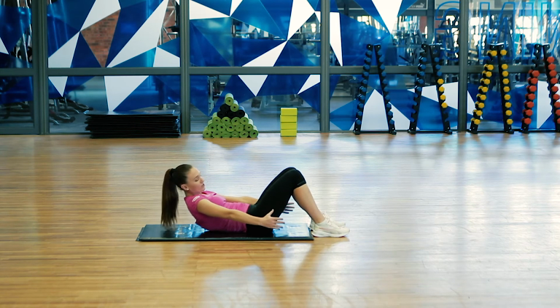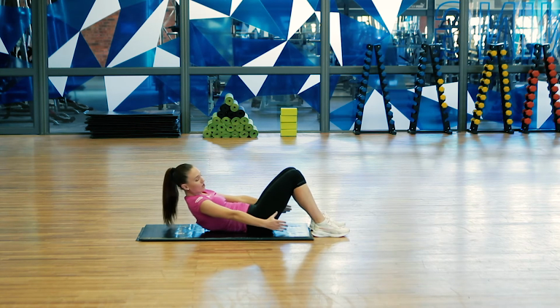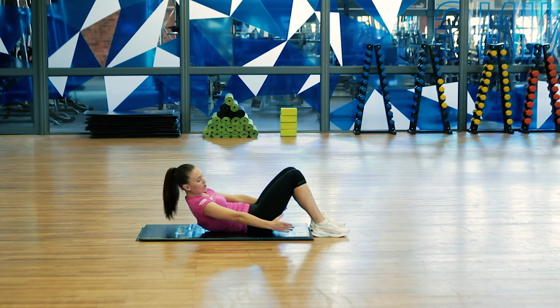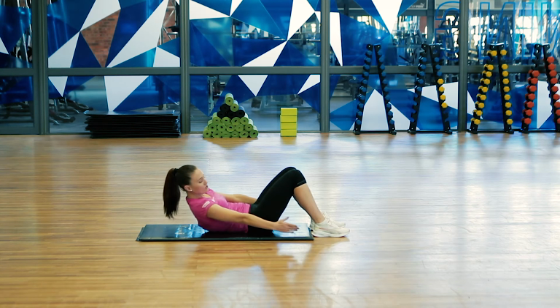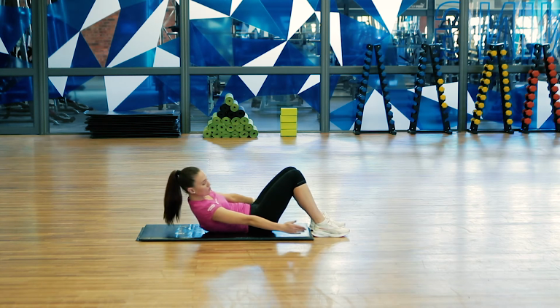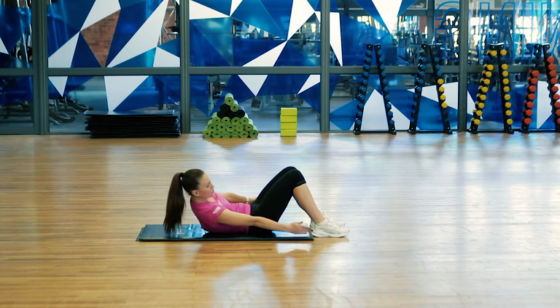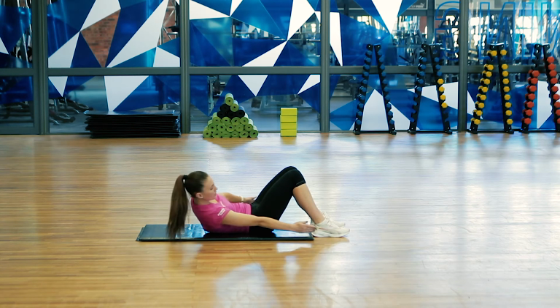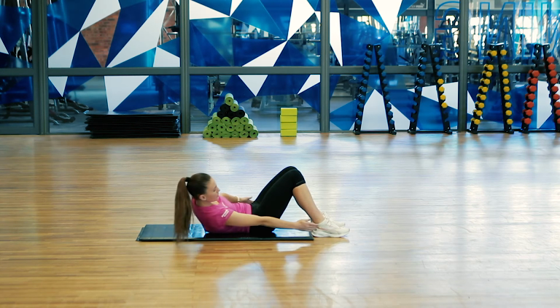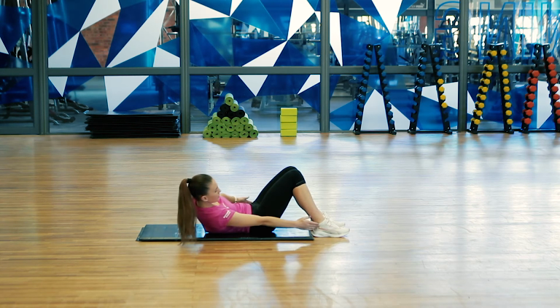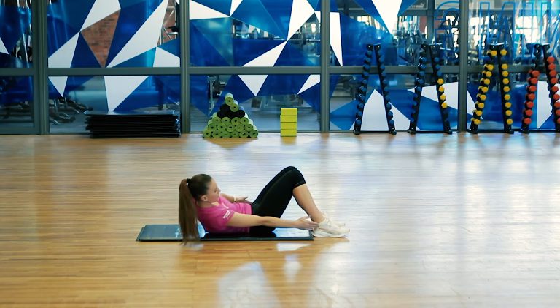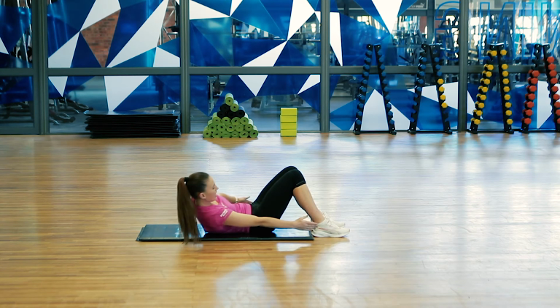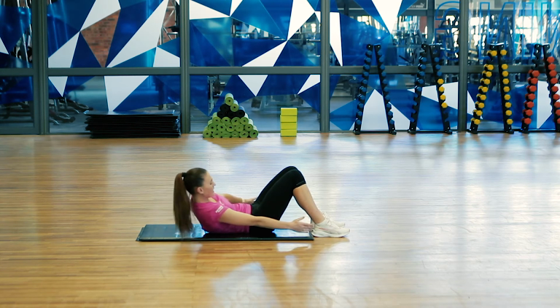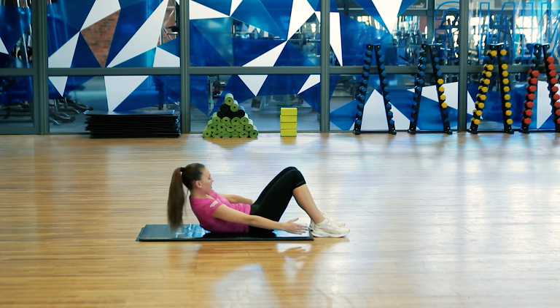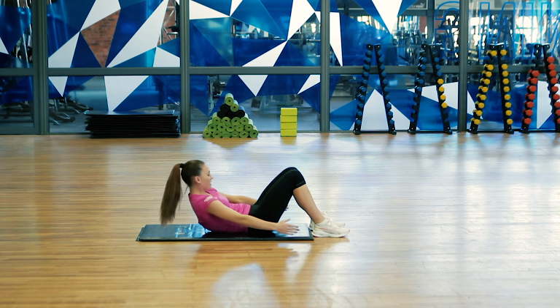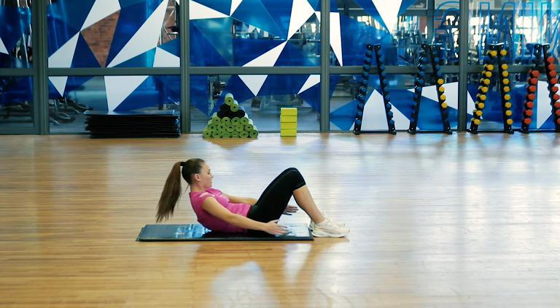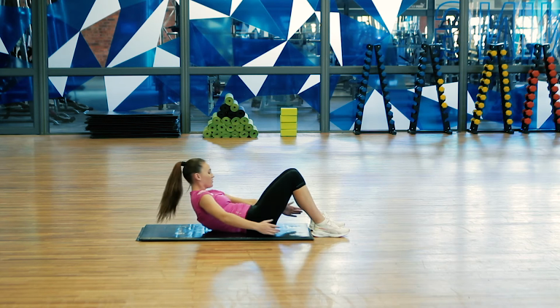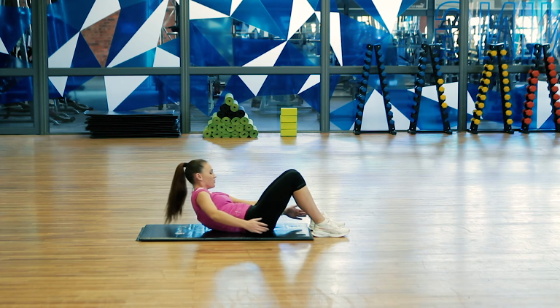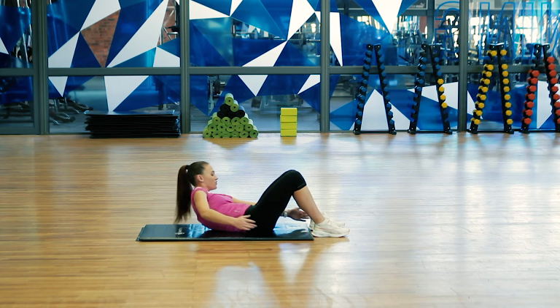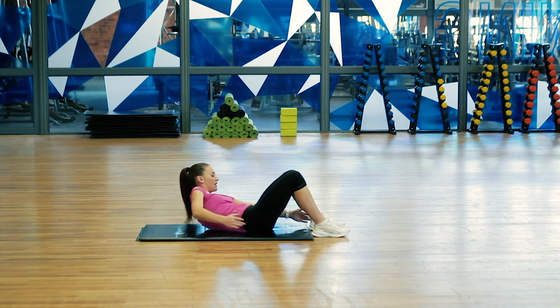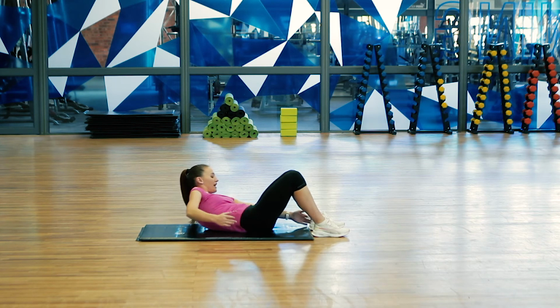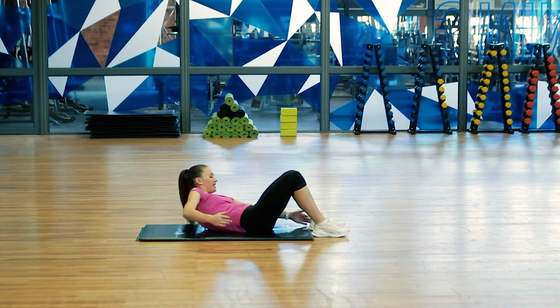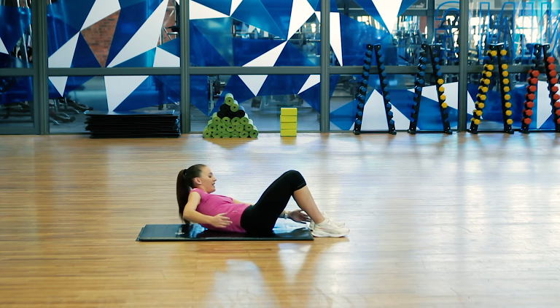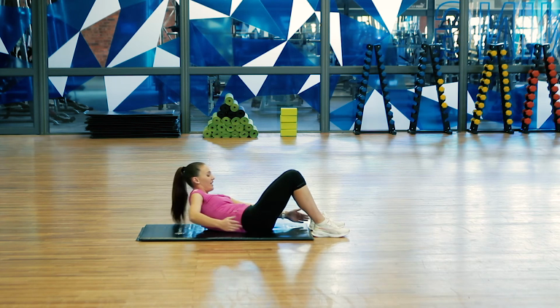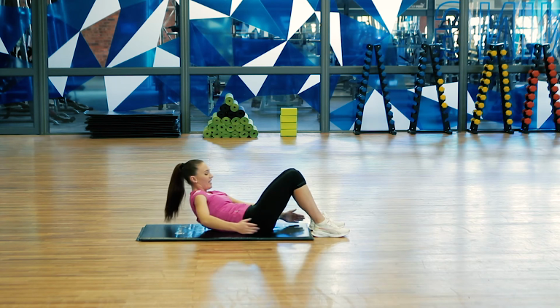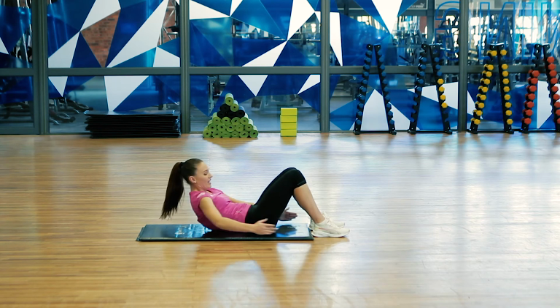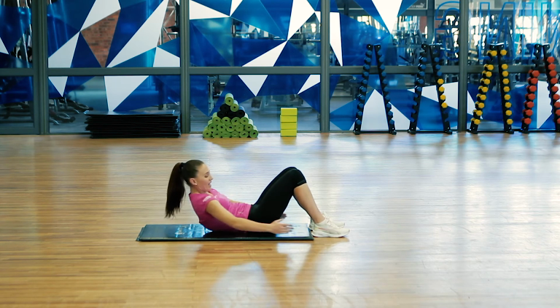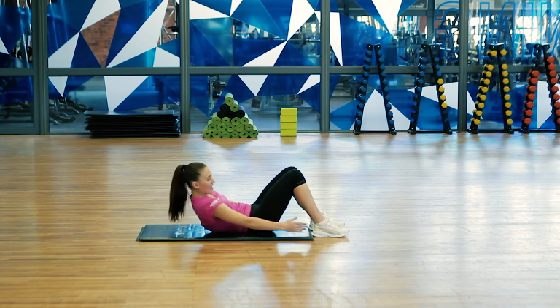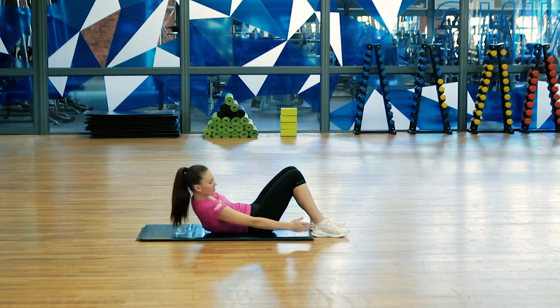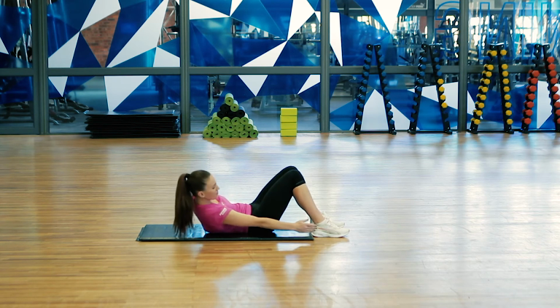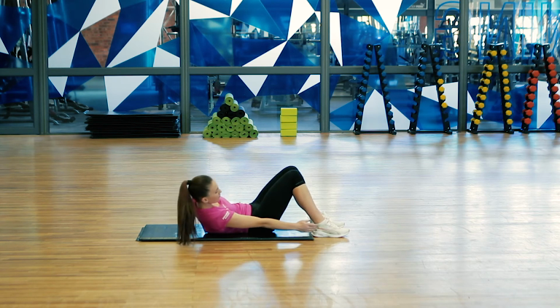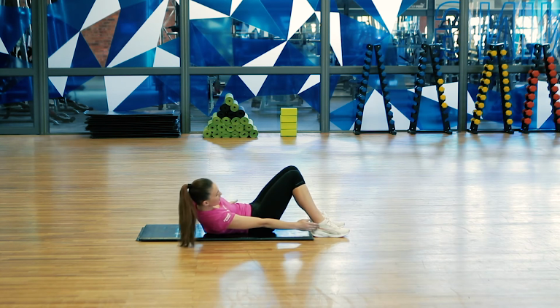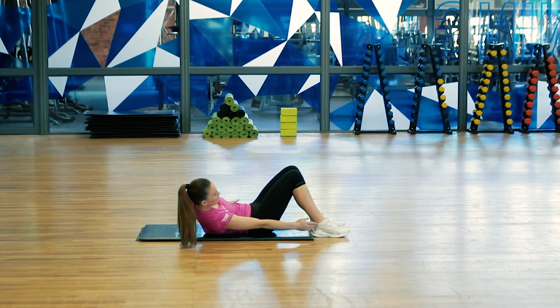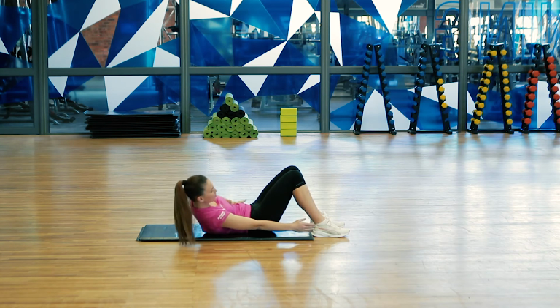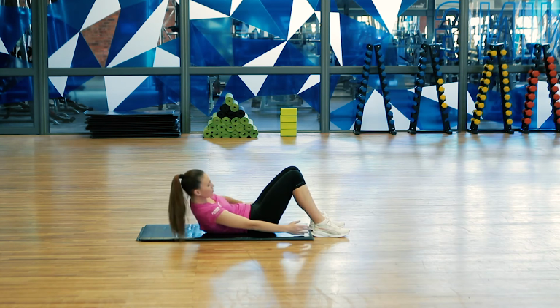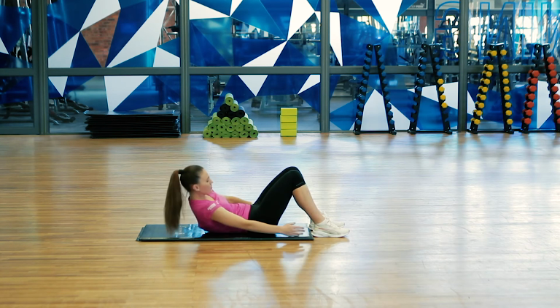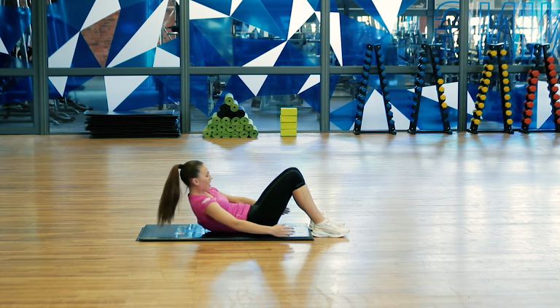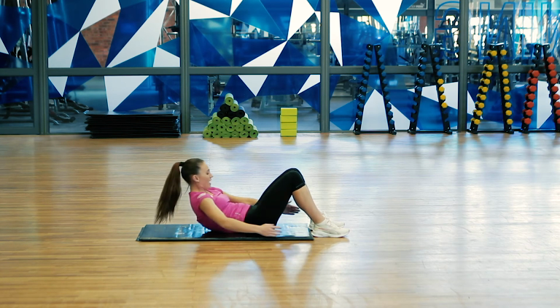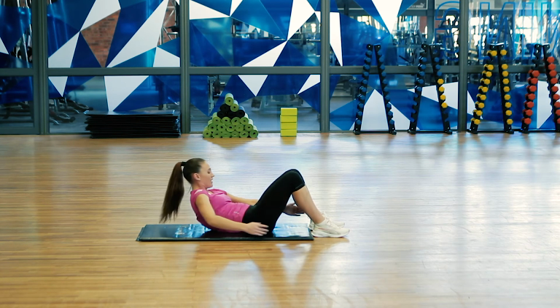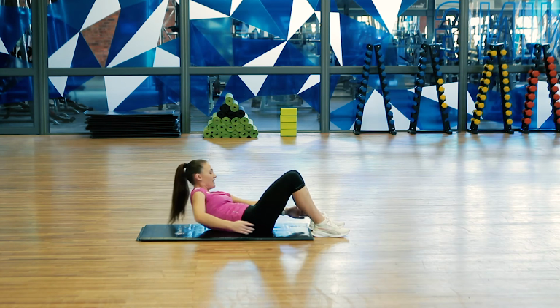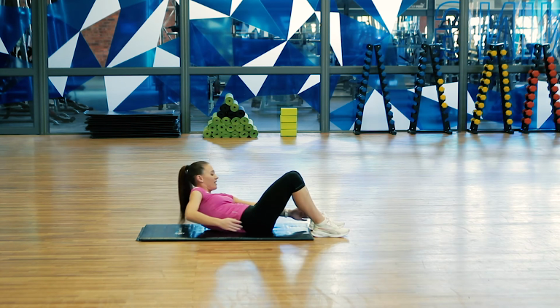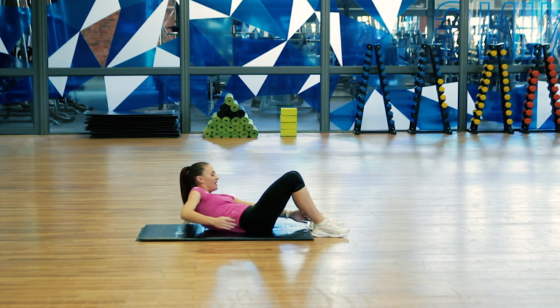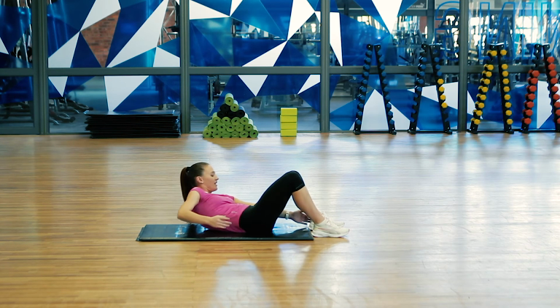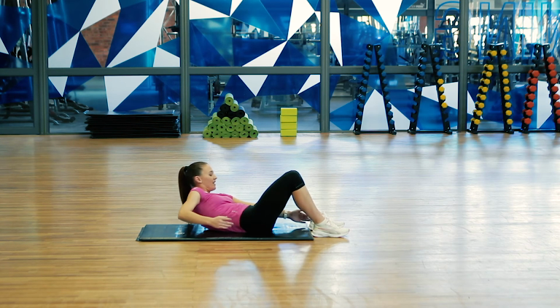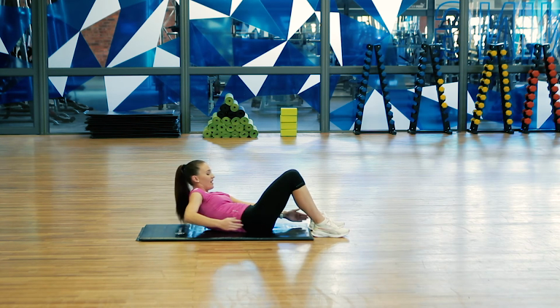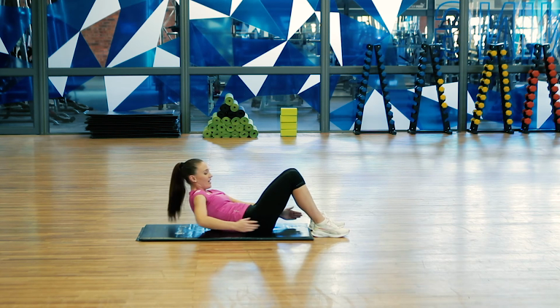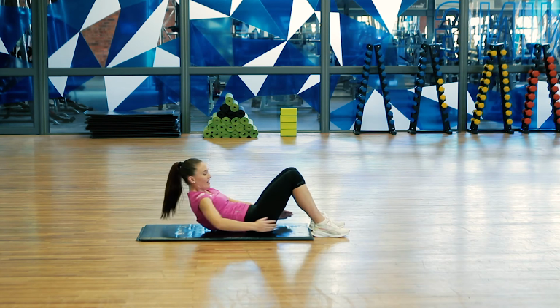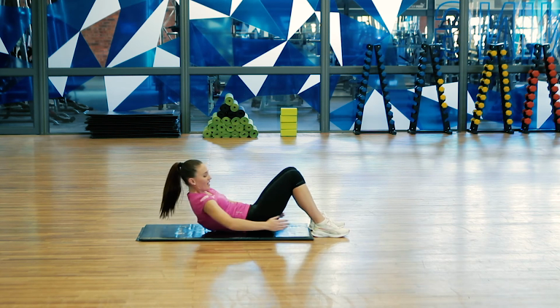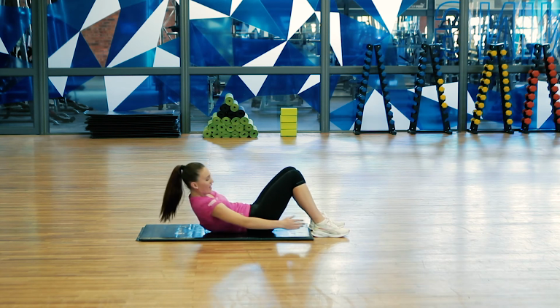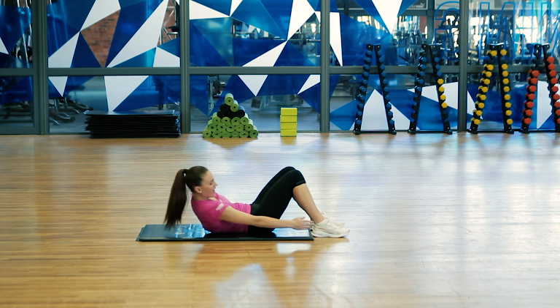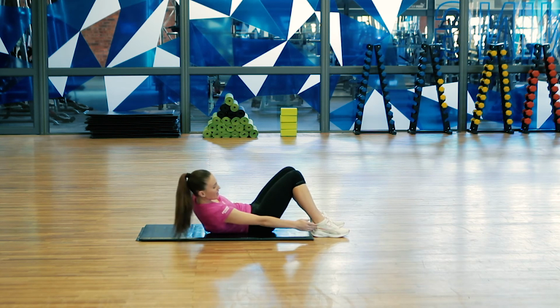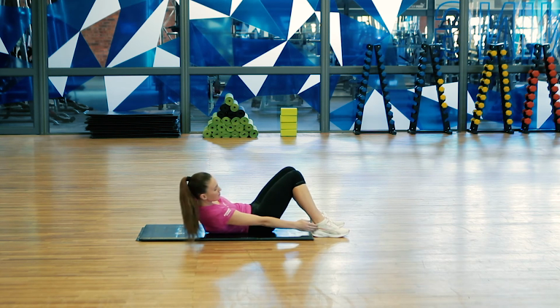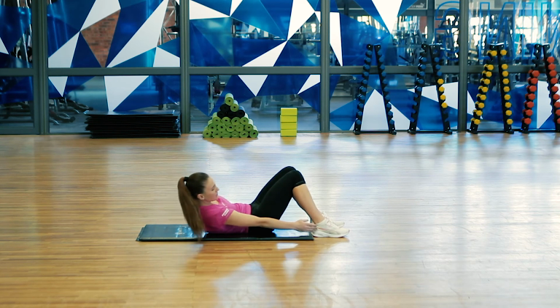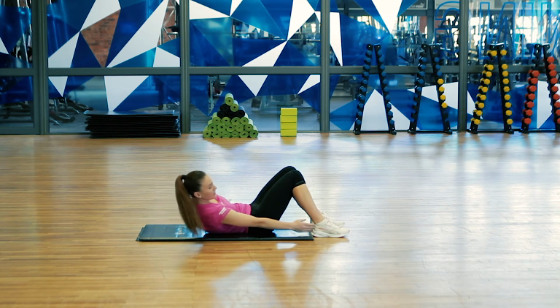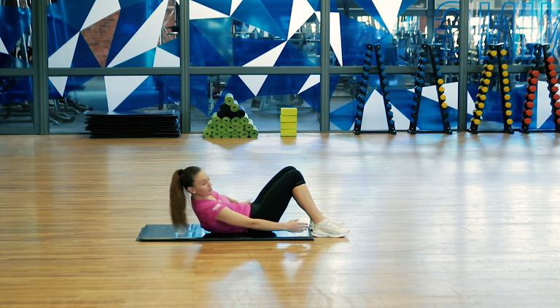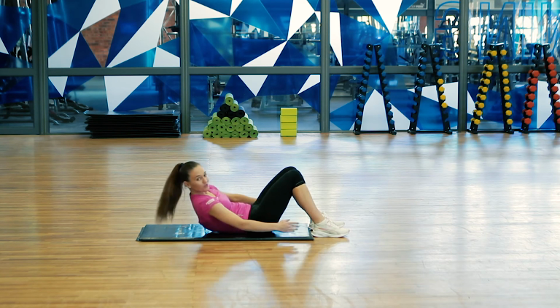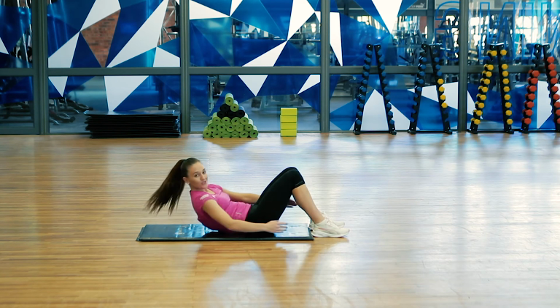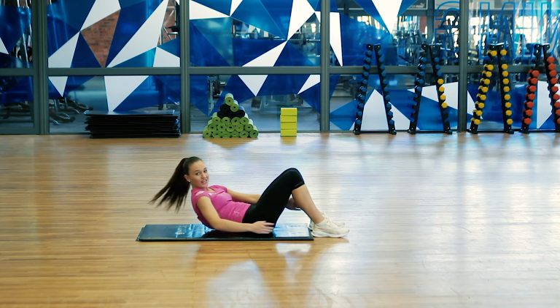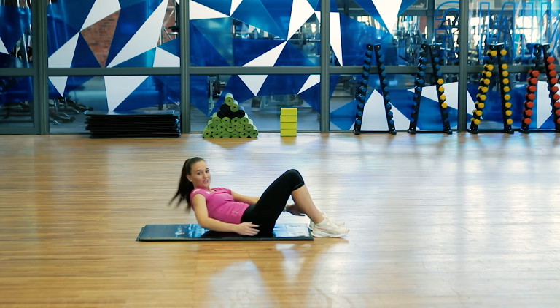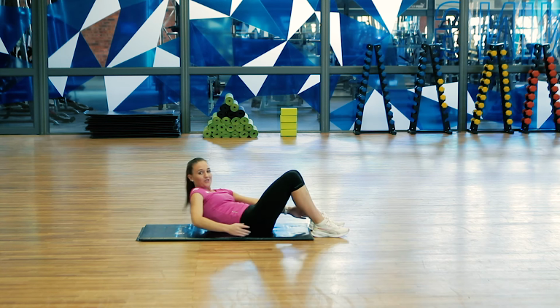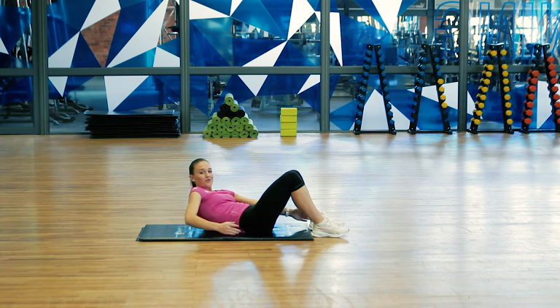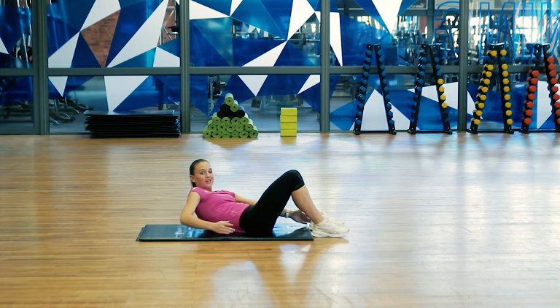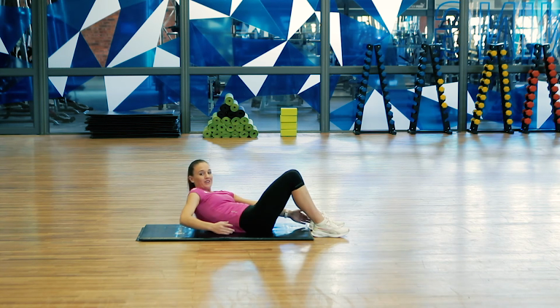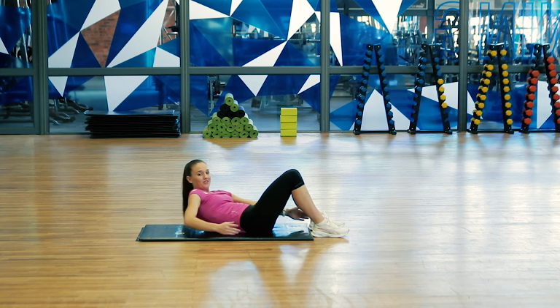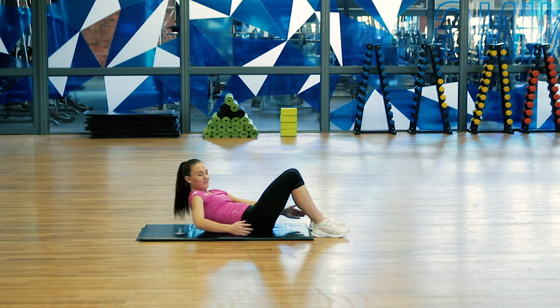Now start to reach side to side as far as you can, aiming to touch your heels.